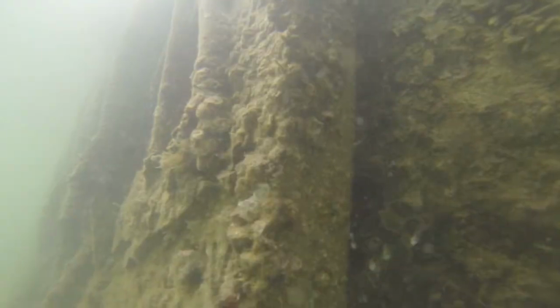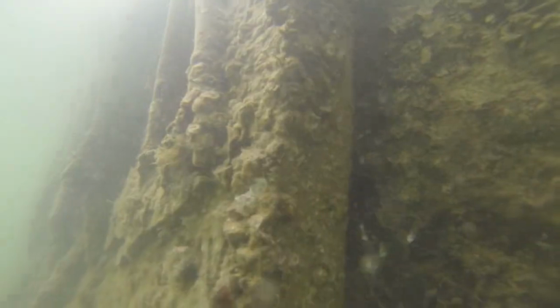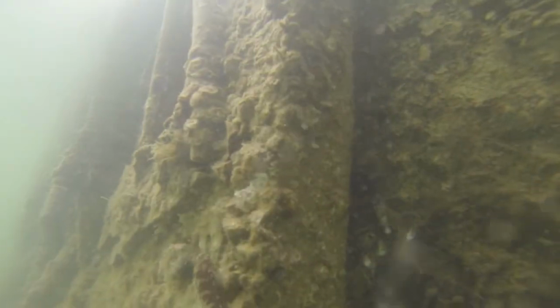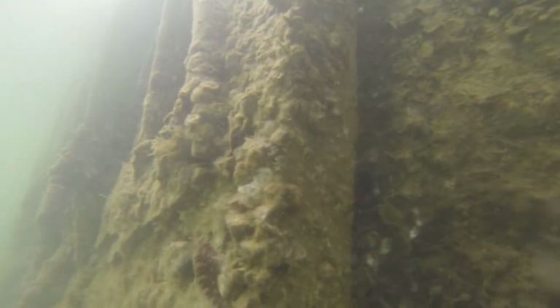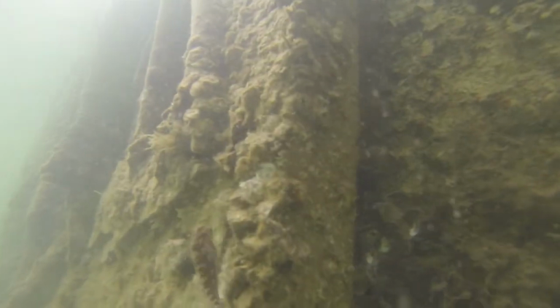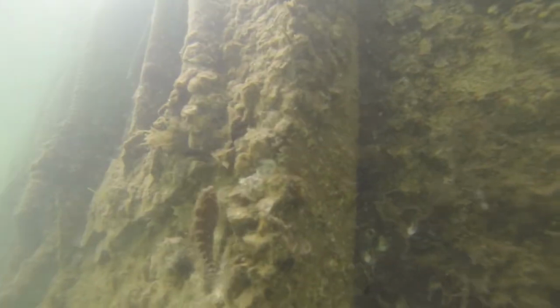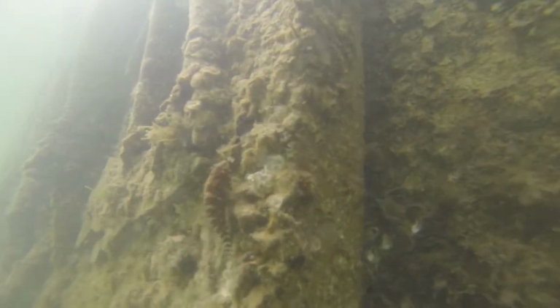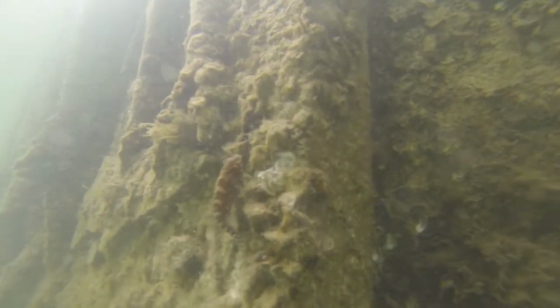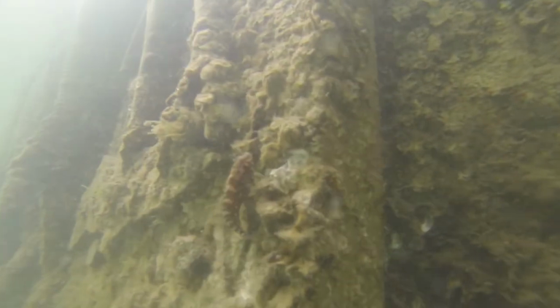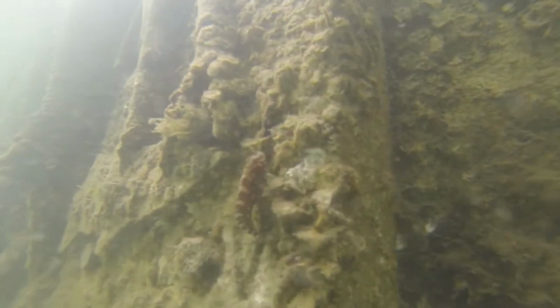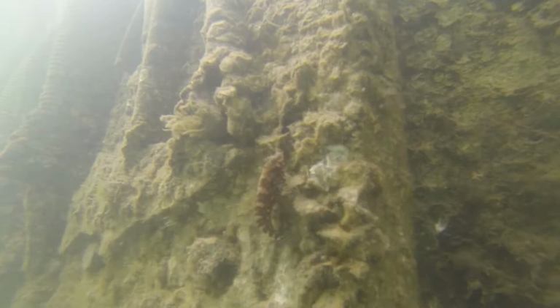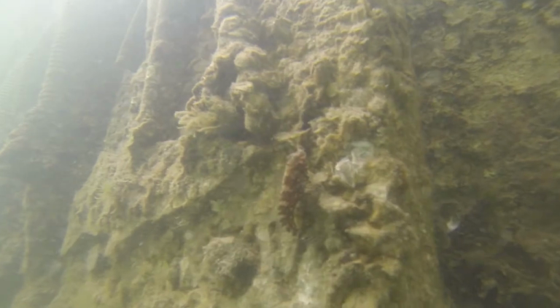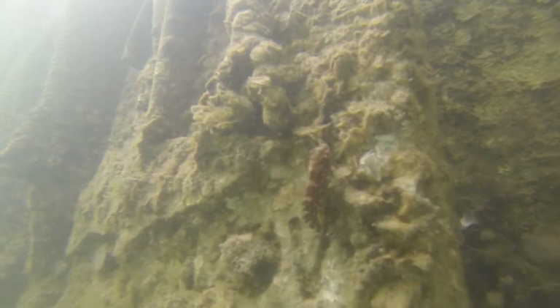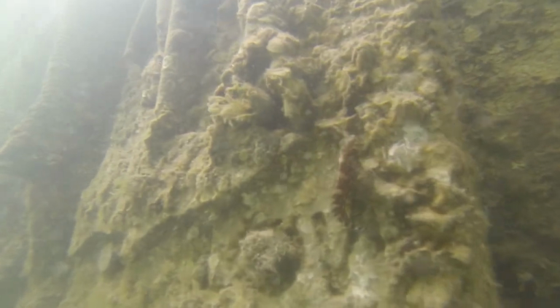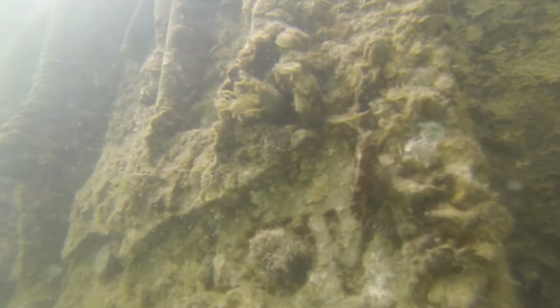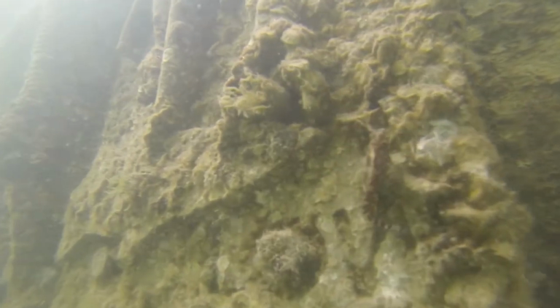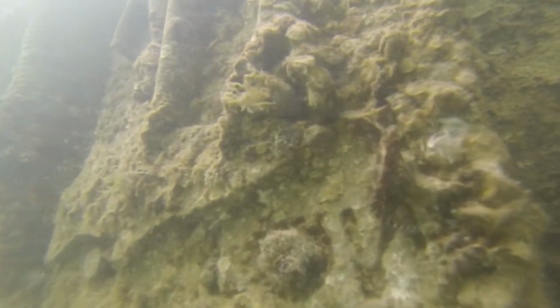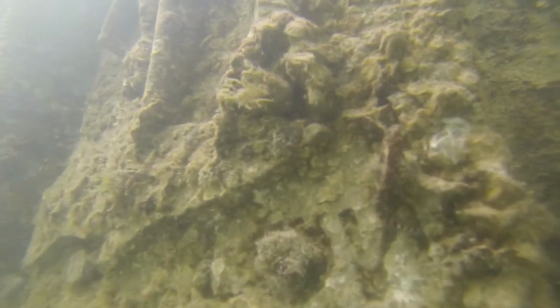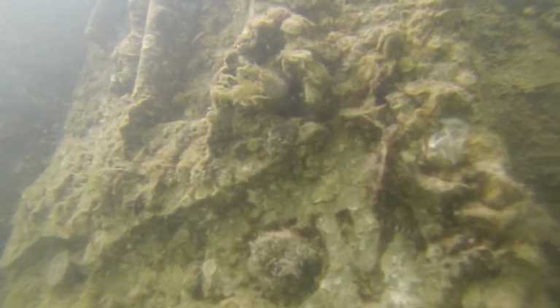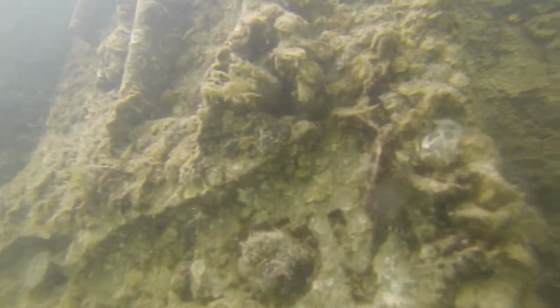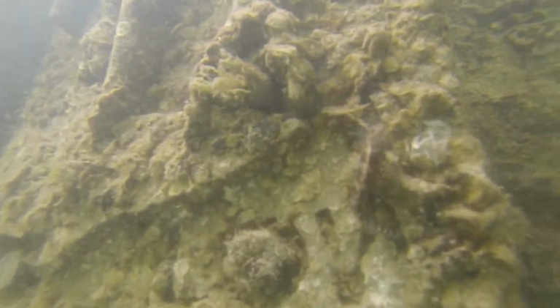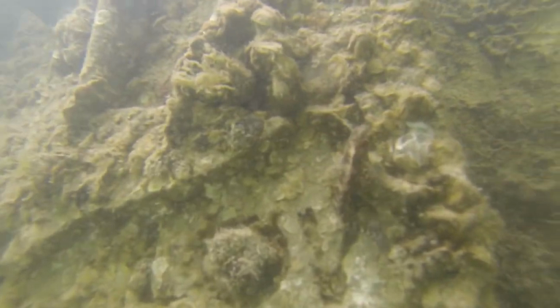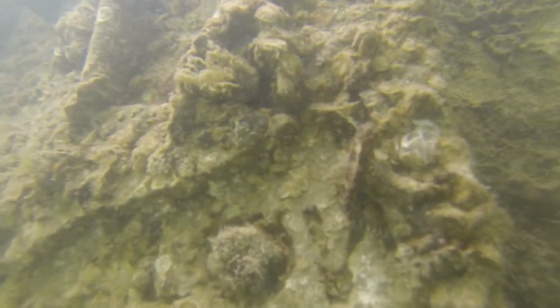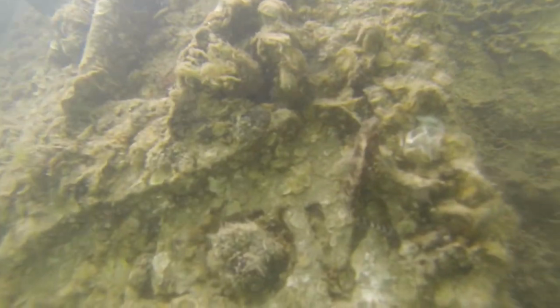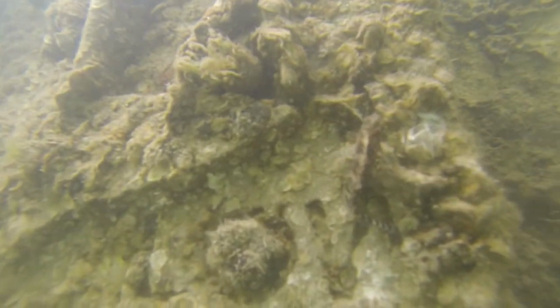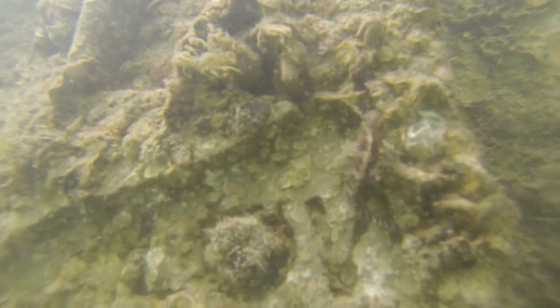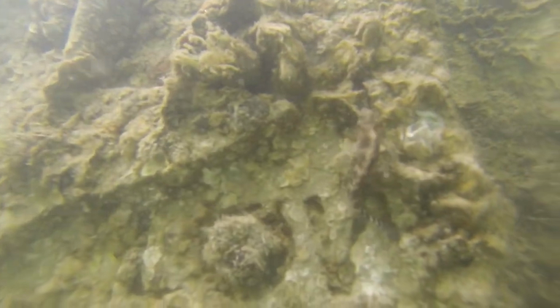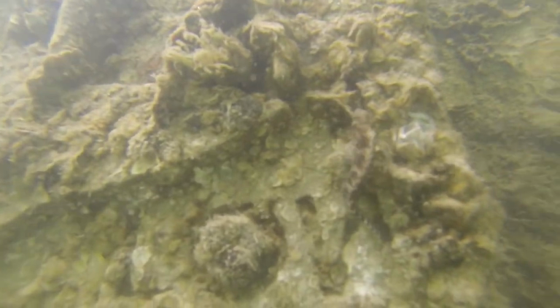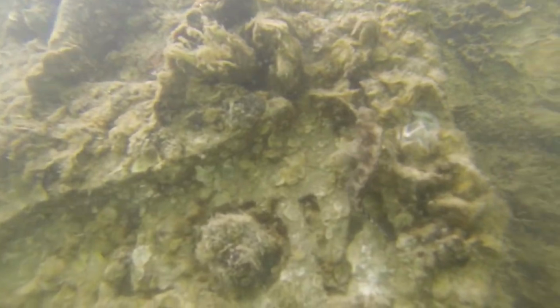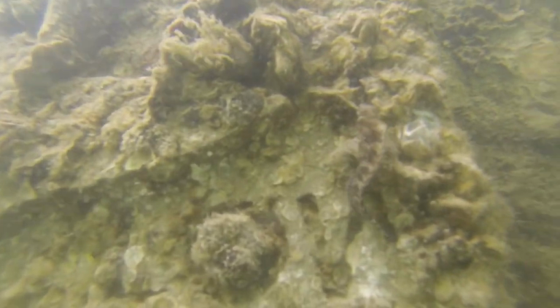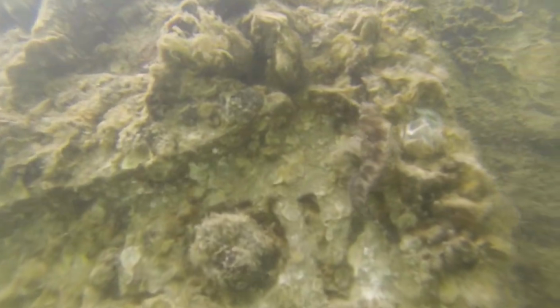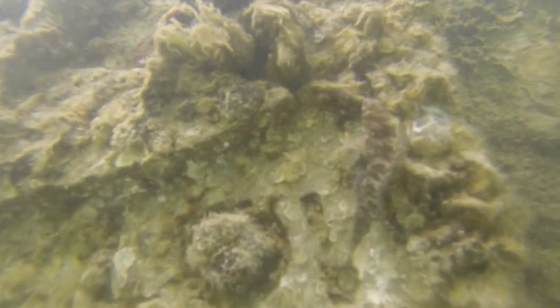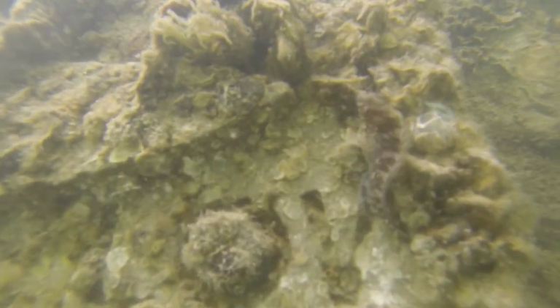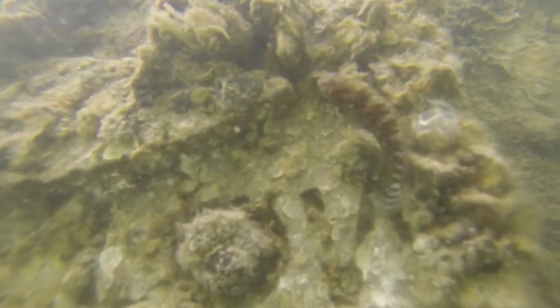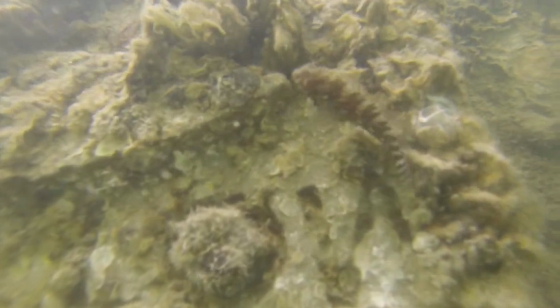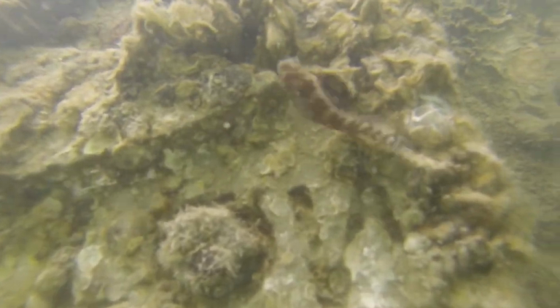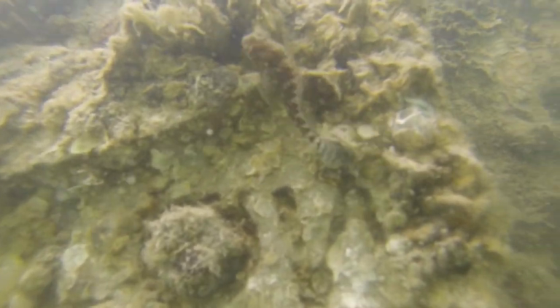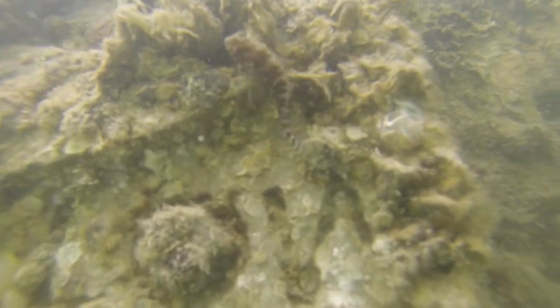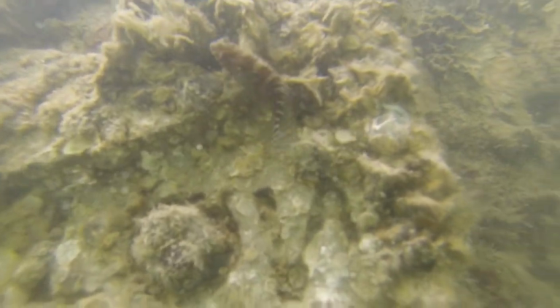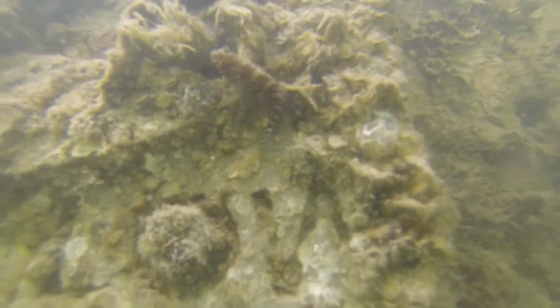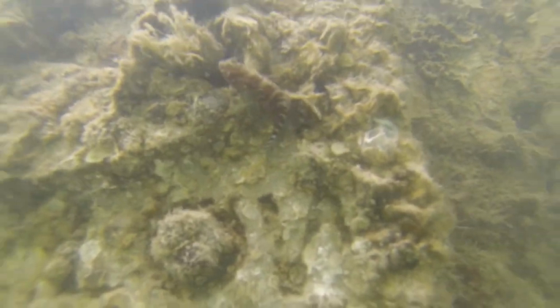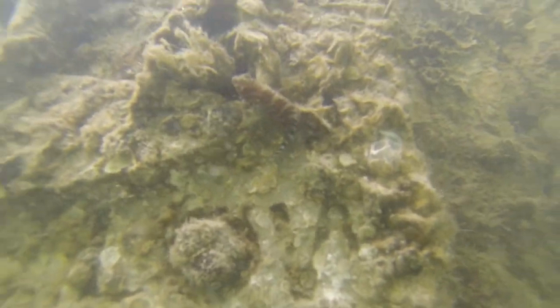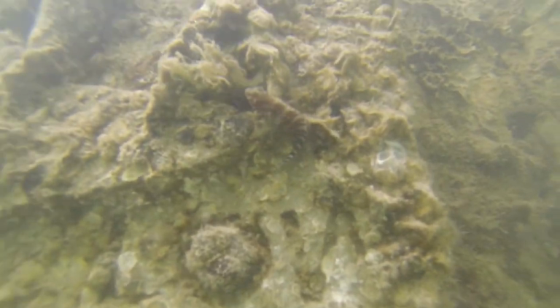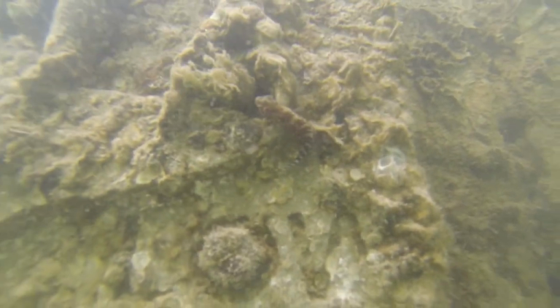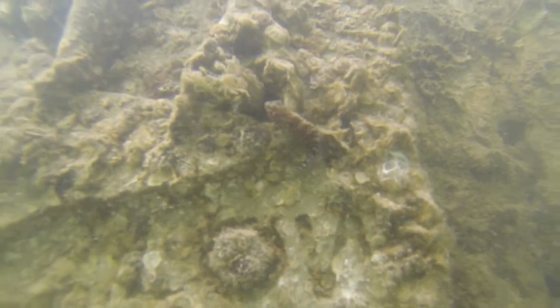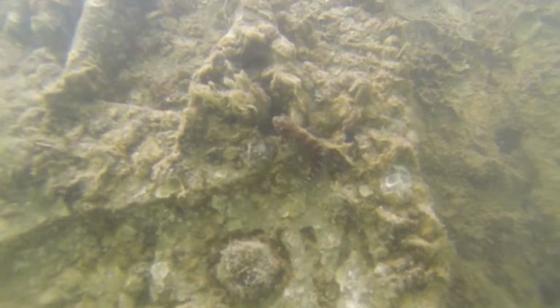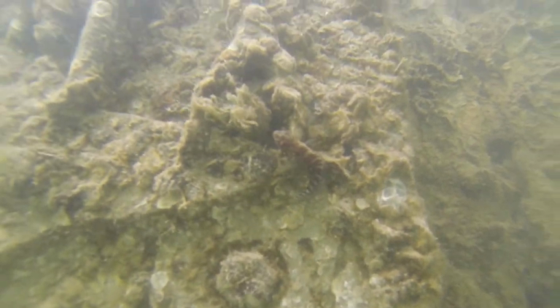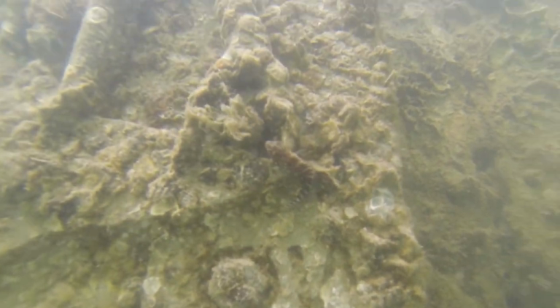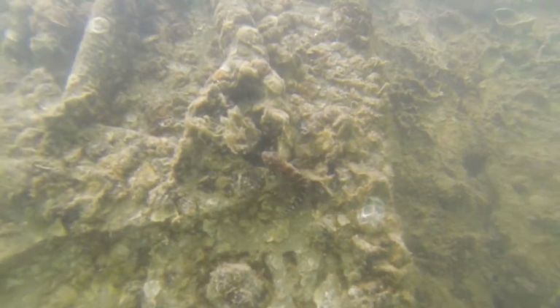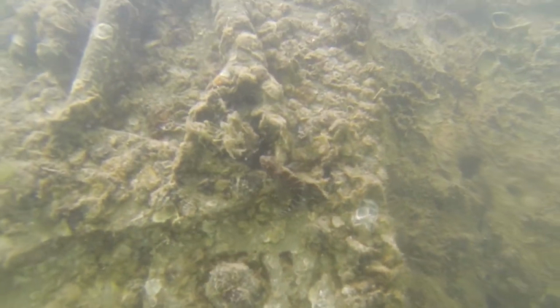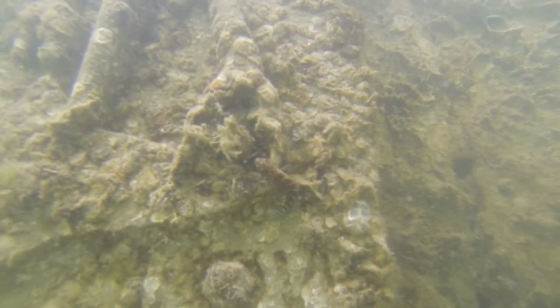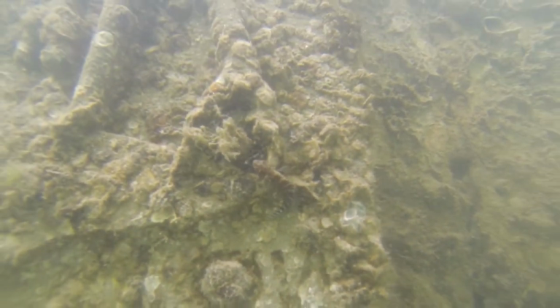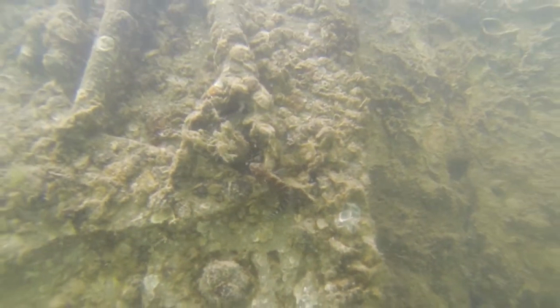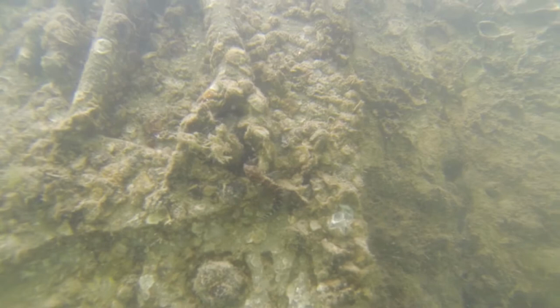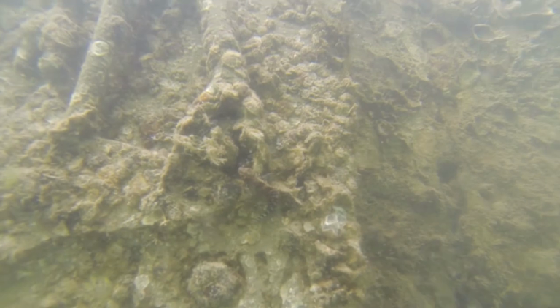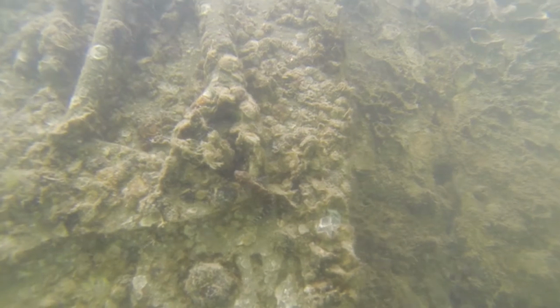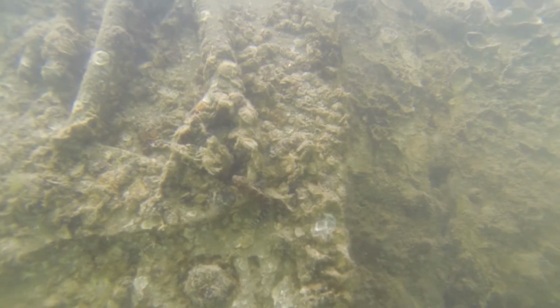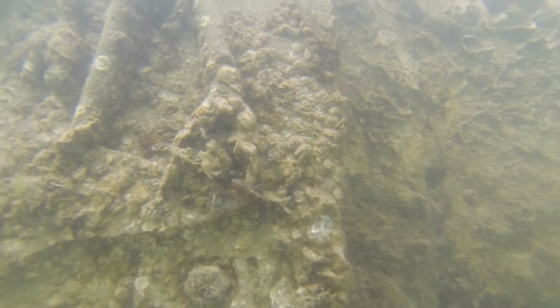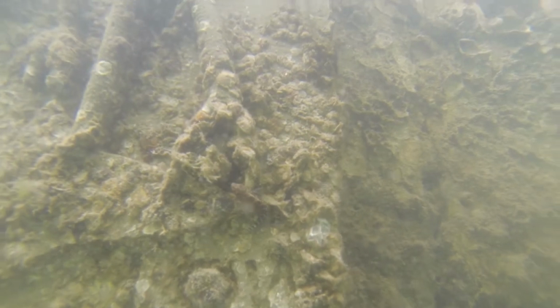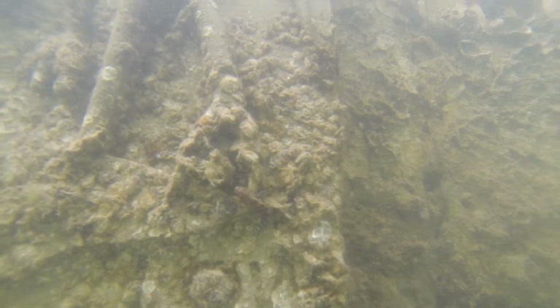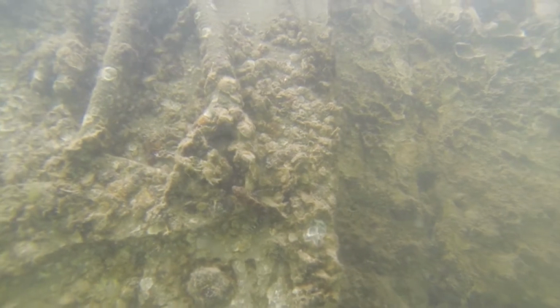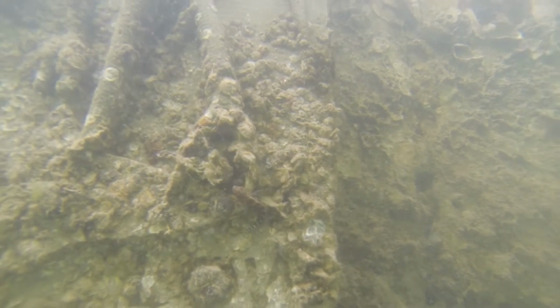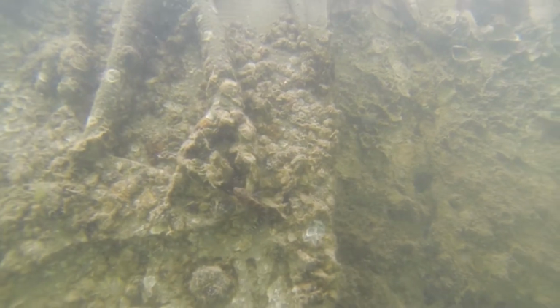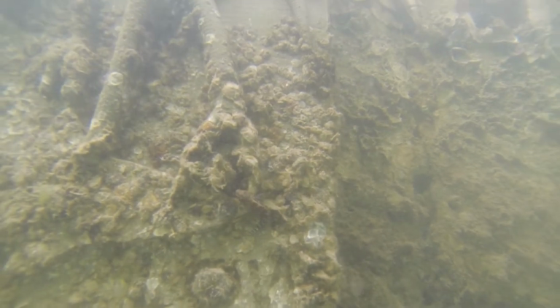There's a lot of use by fish and crabs on there. We're actually seeing them utilize it as habitat, and it's actually colonizing — exactly what we wanted.